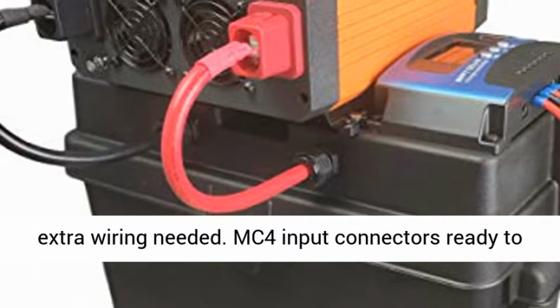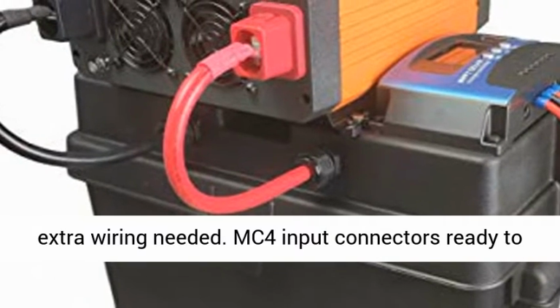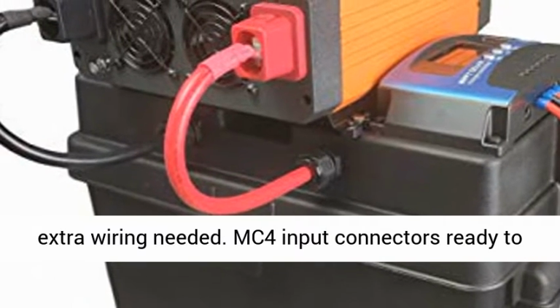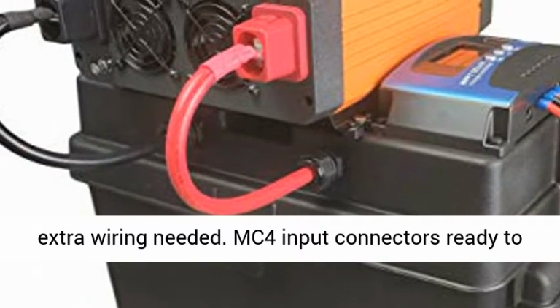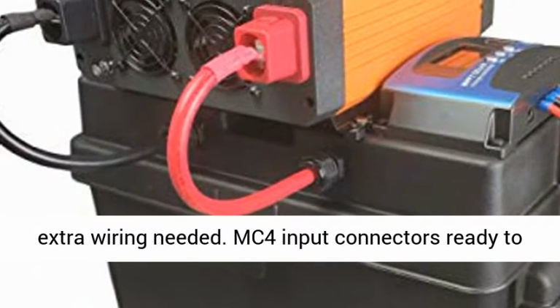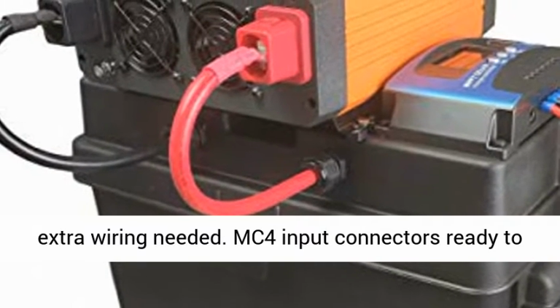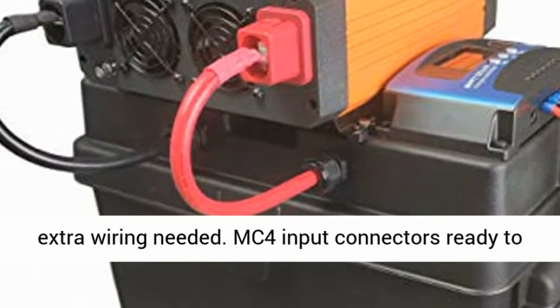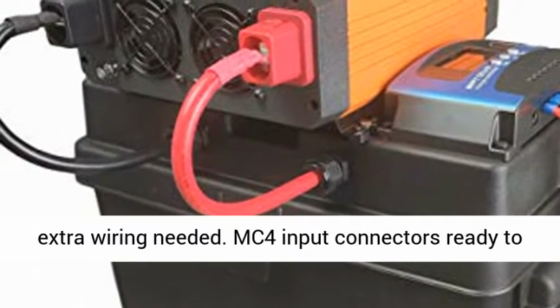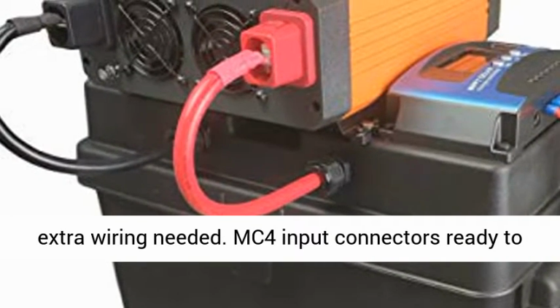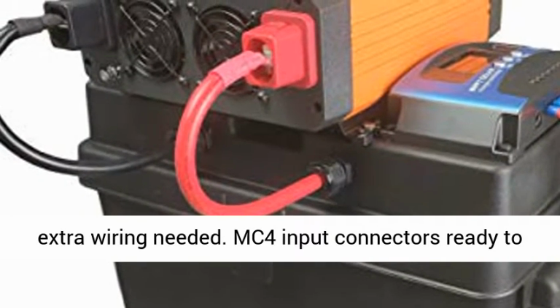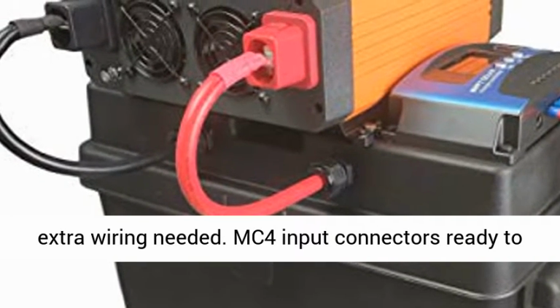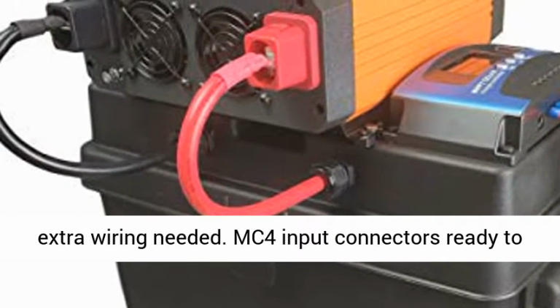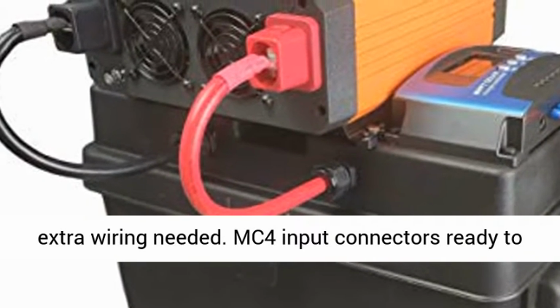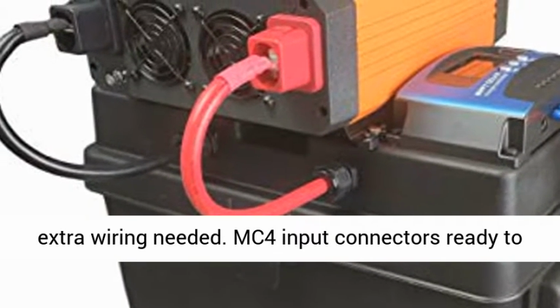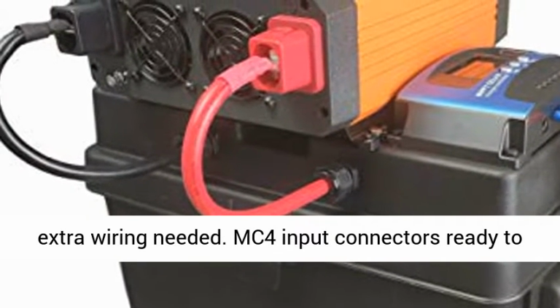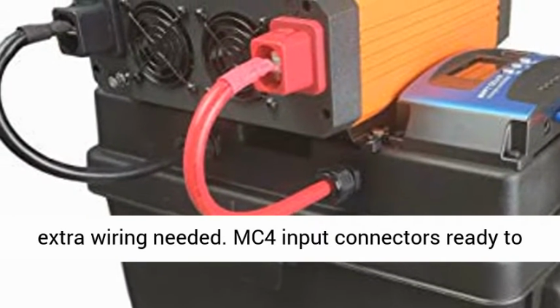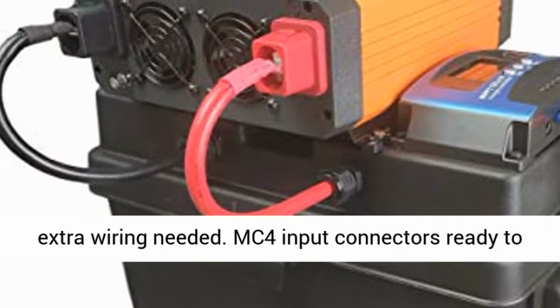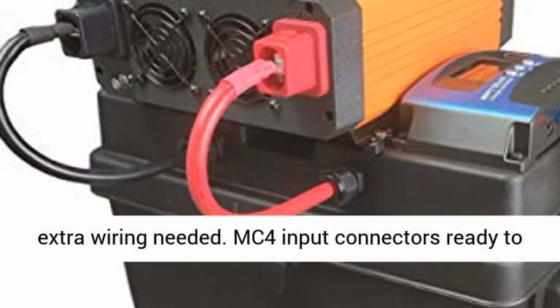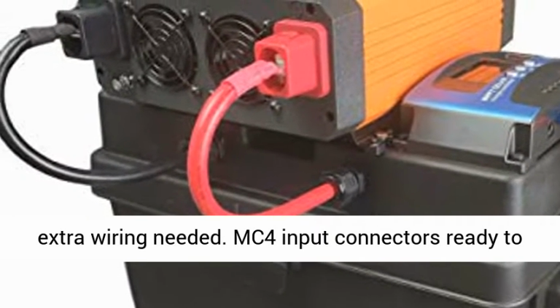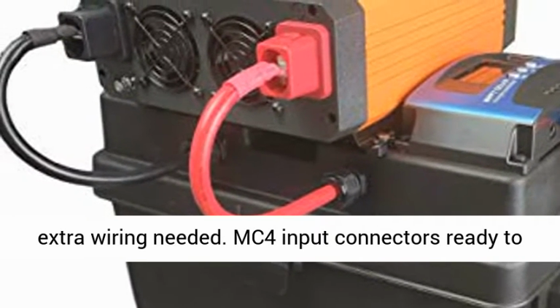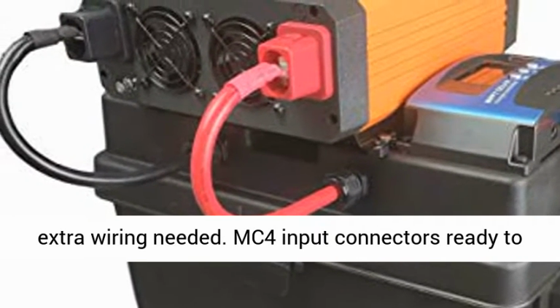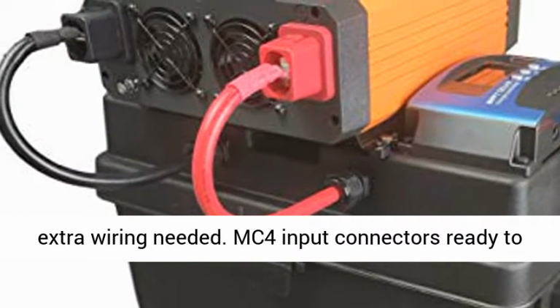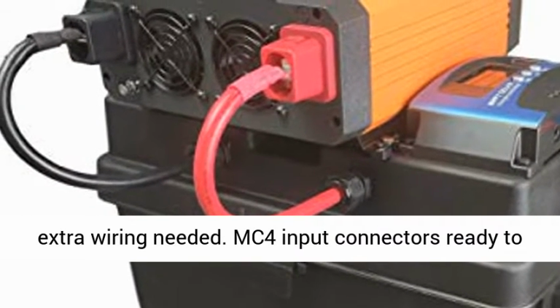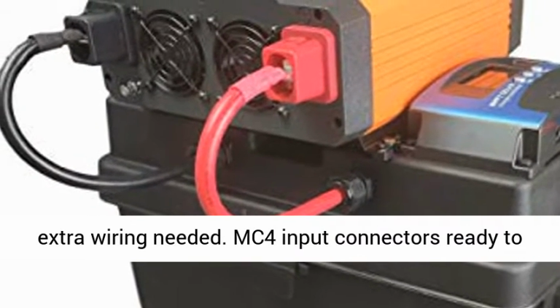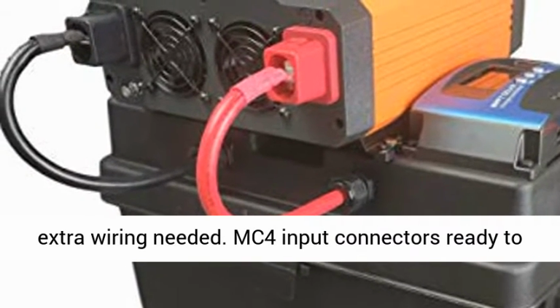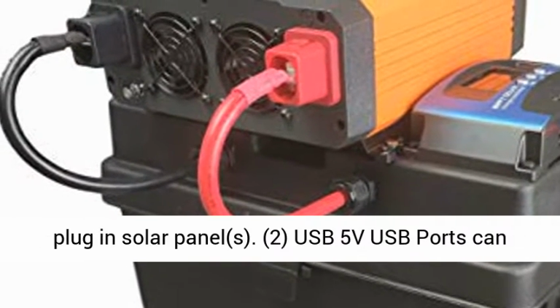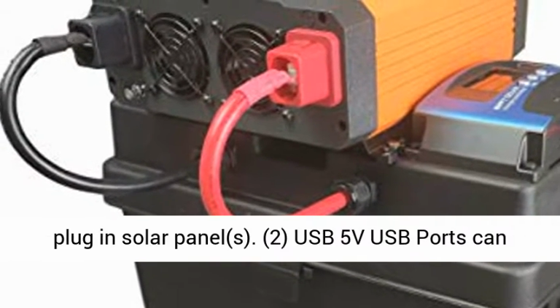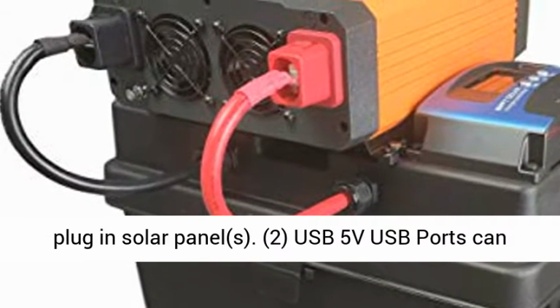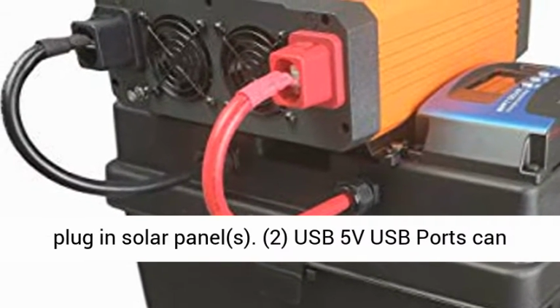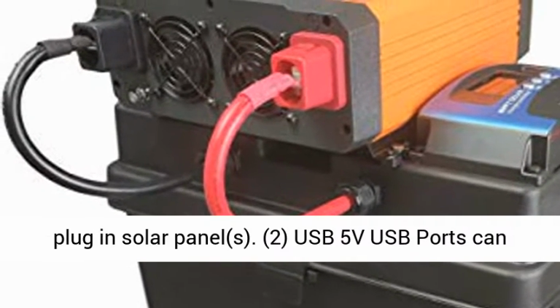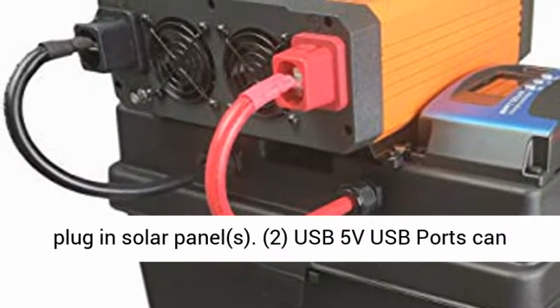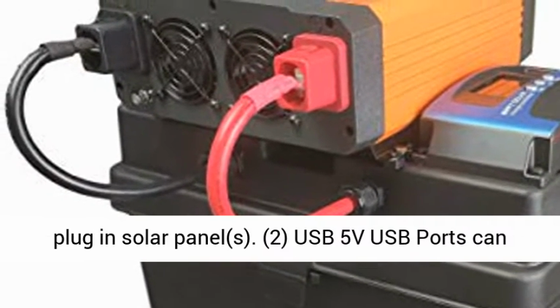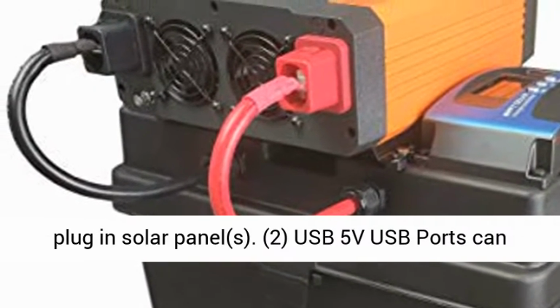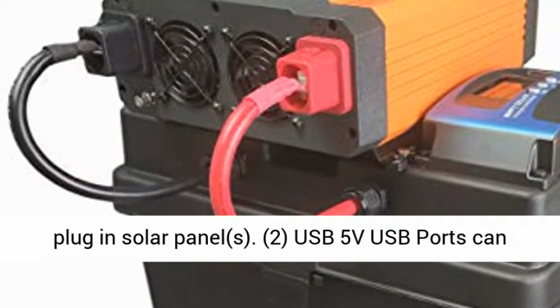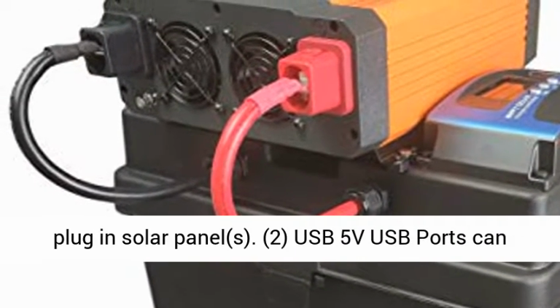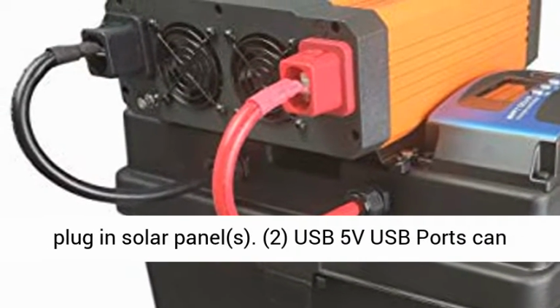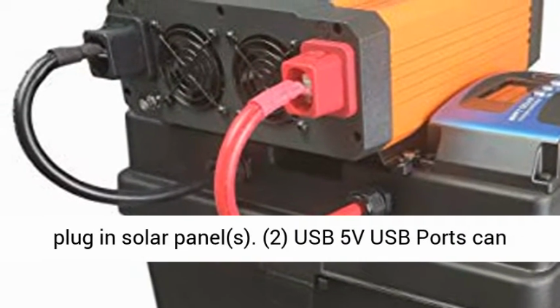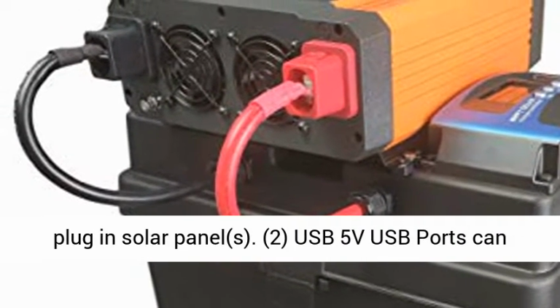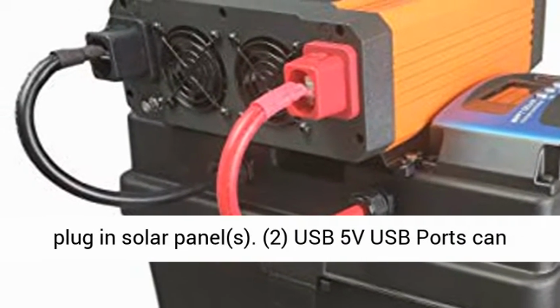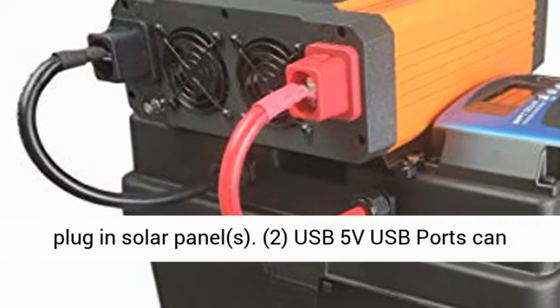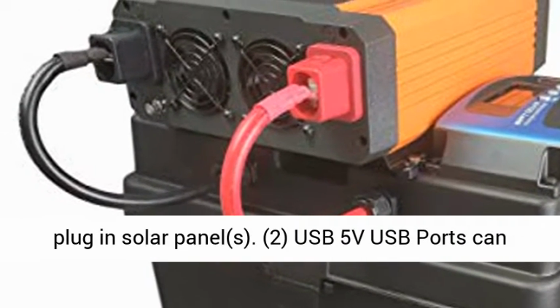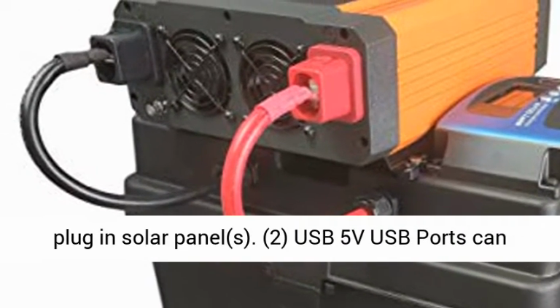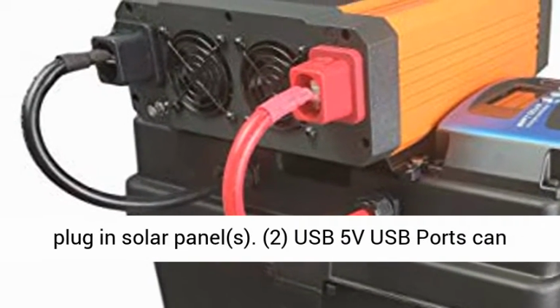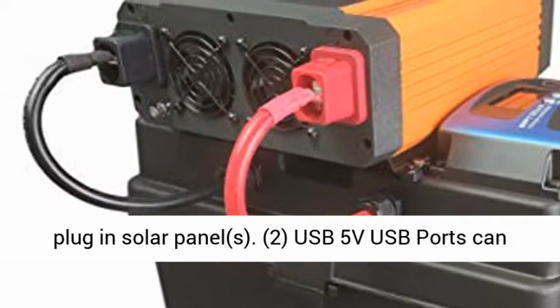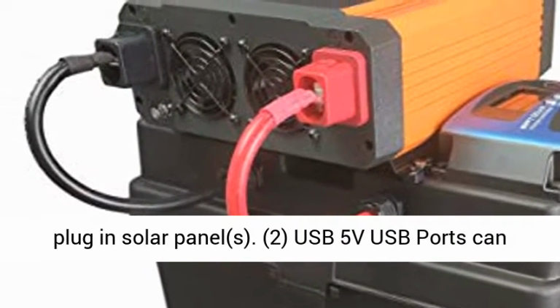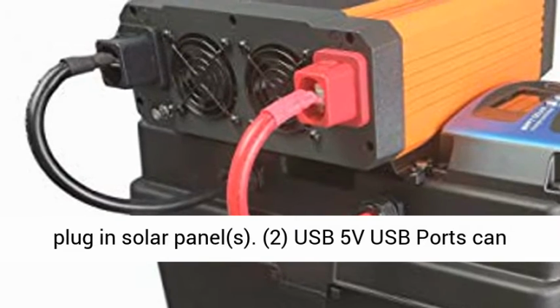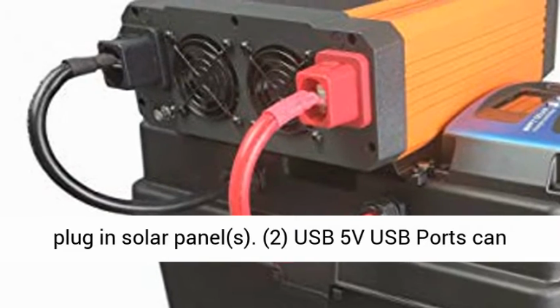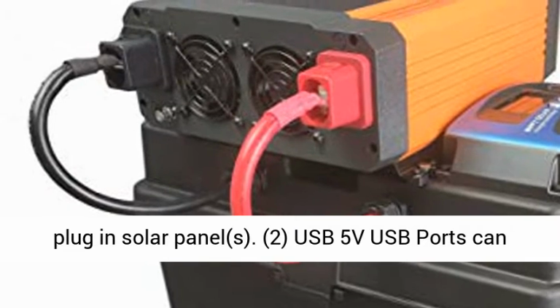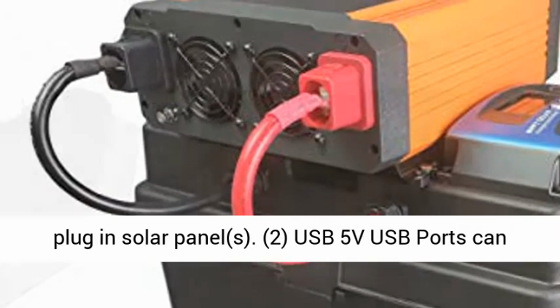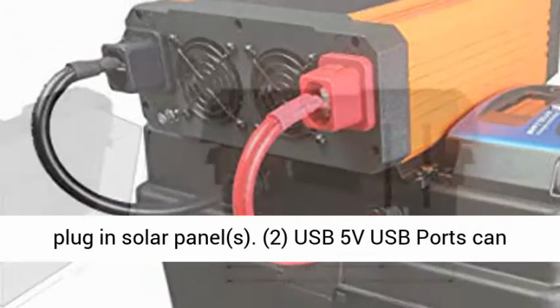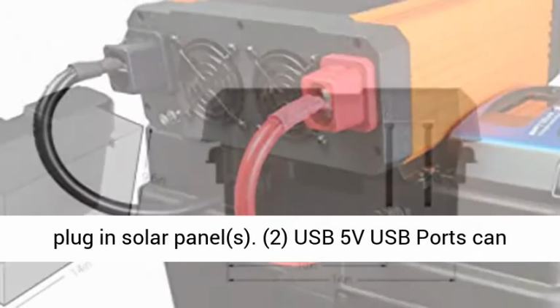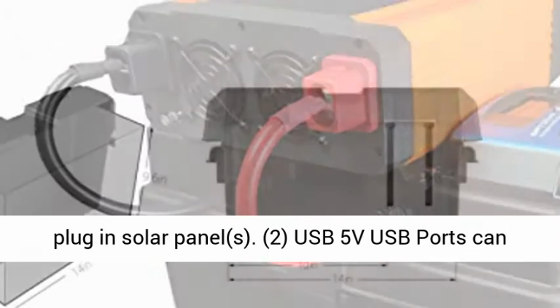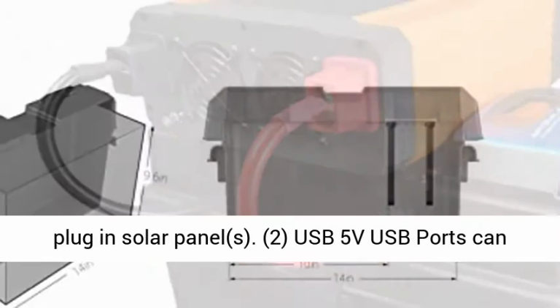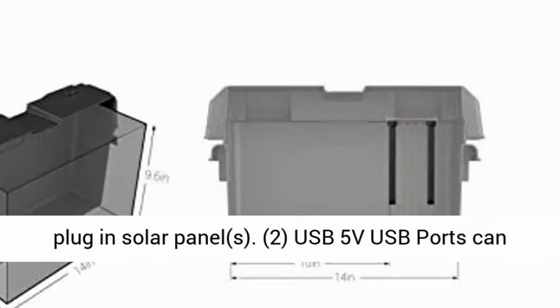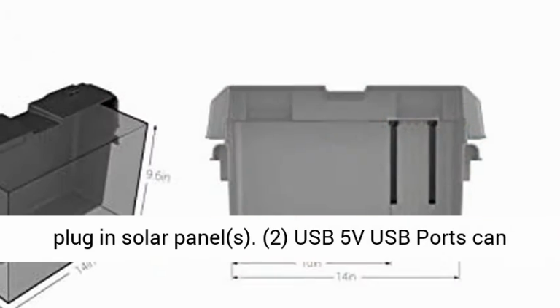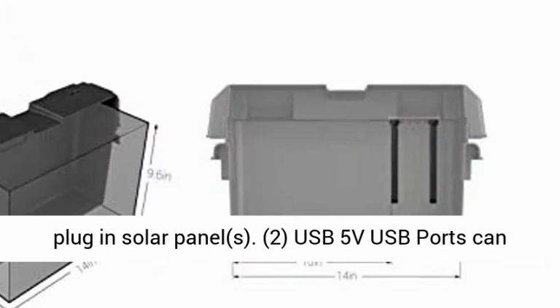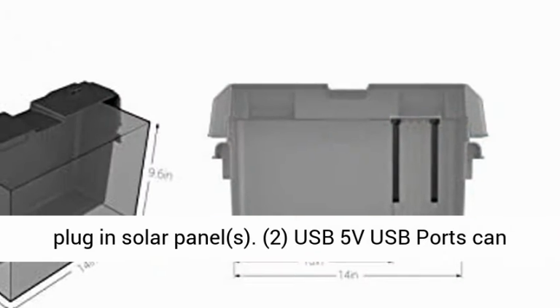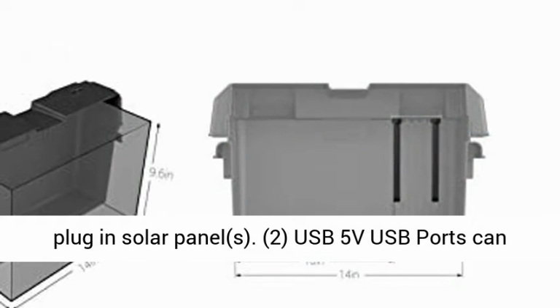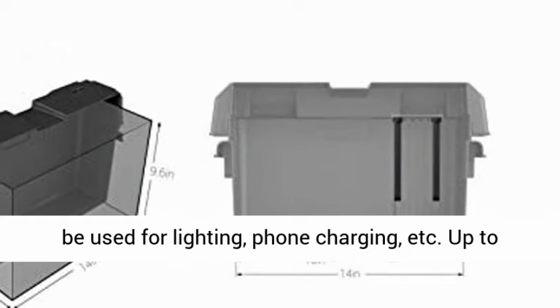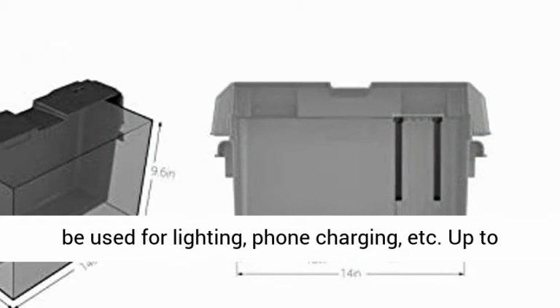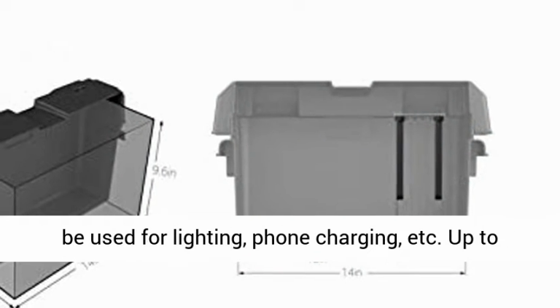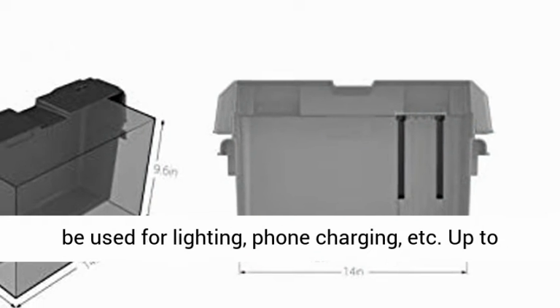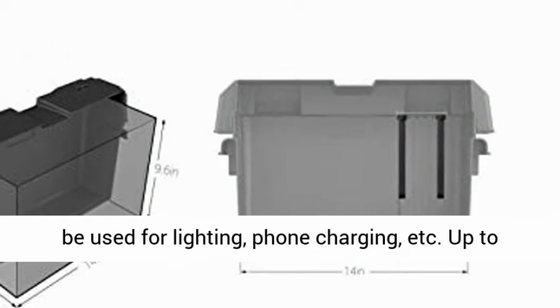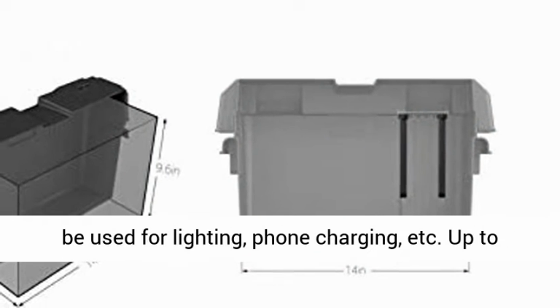No crimping, splicing, or extra wiring needed. MC4 input connectors are ready to plug in solar panels.